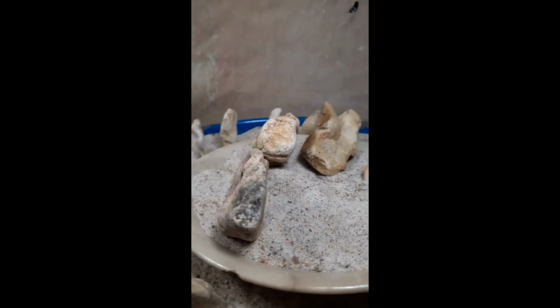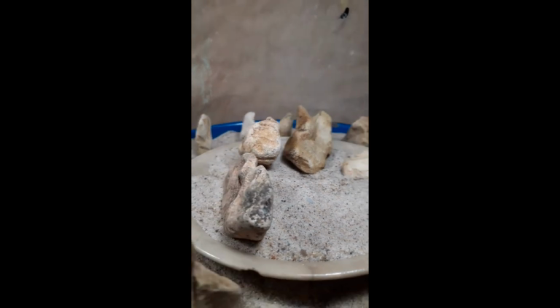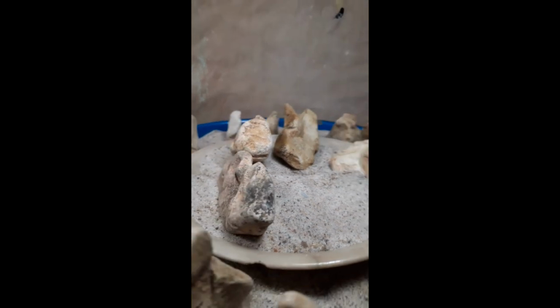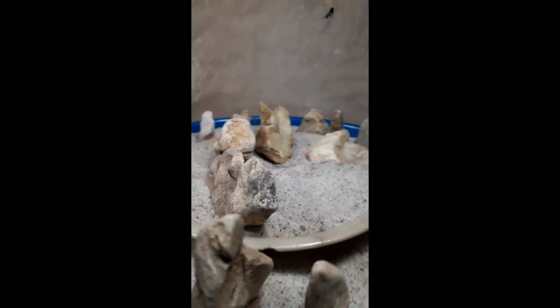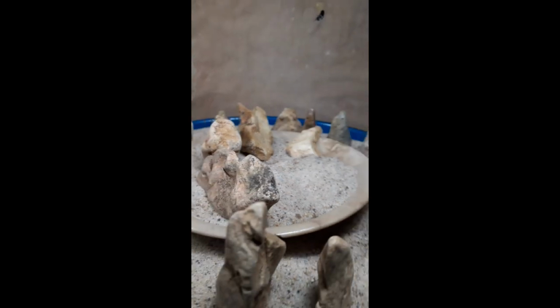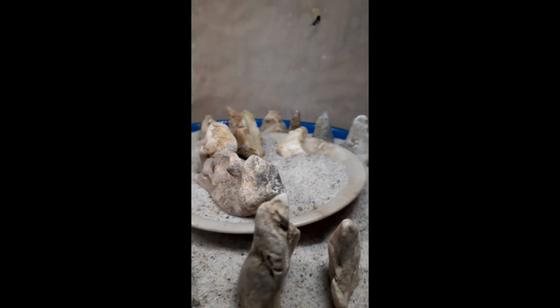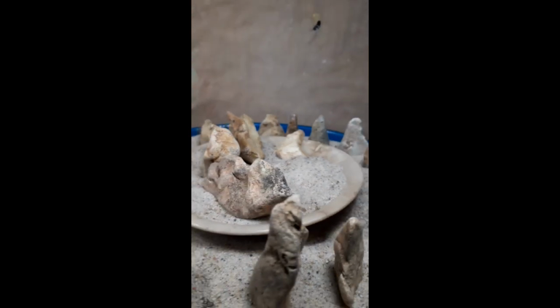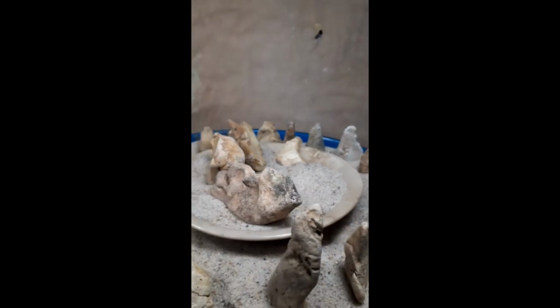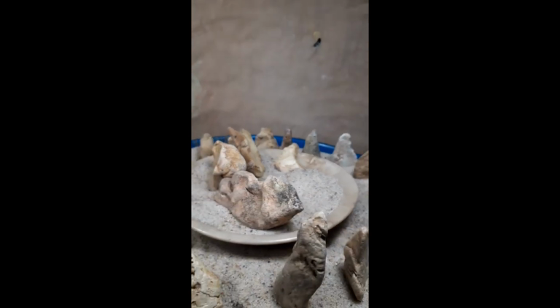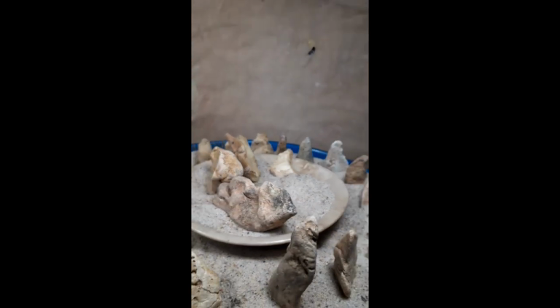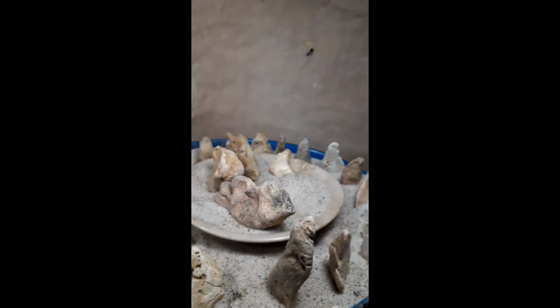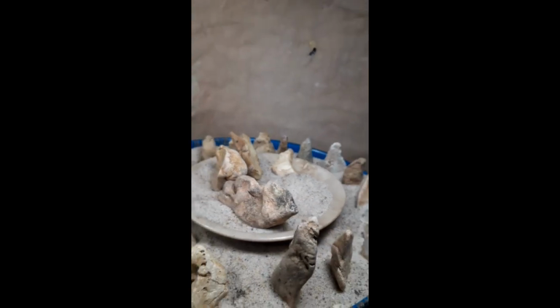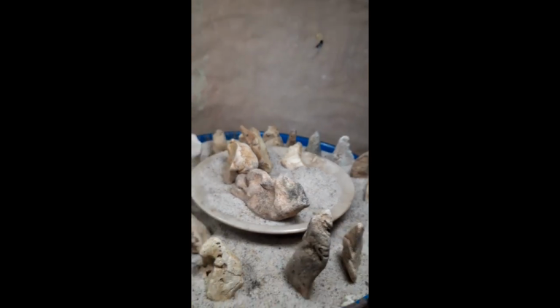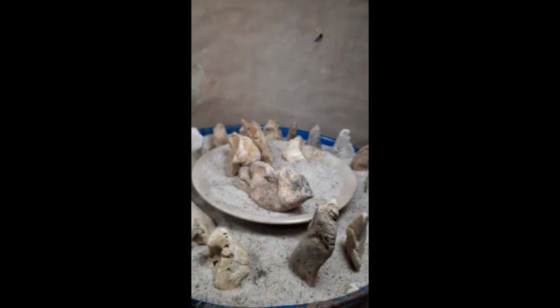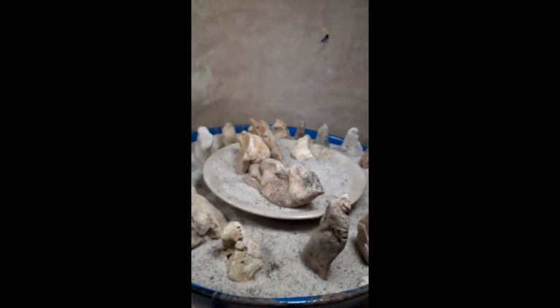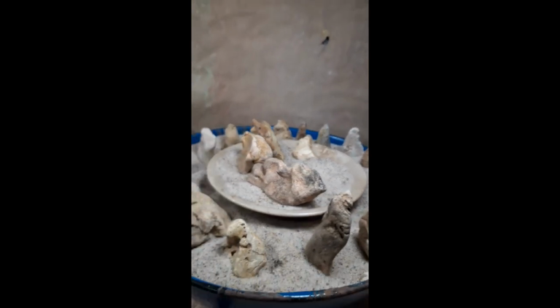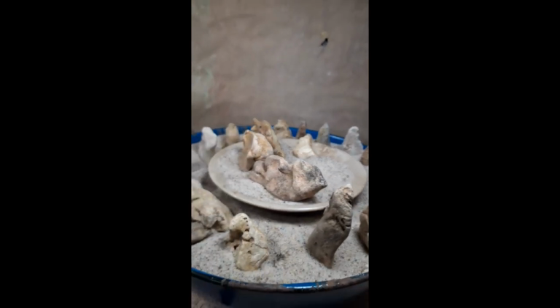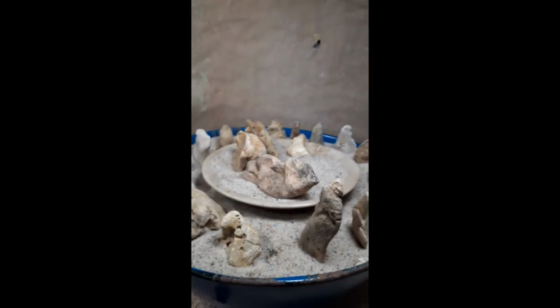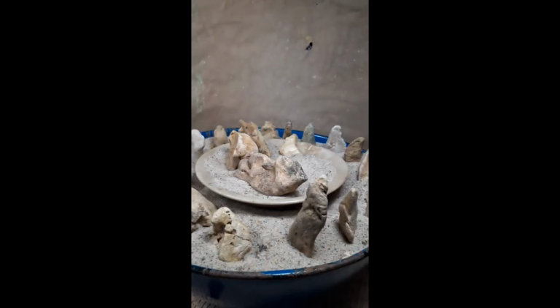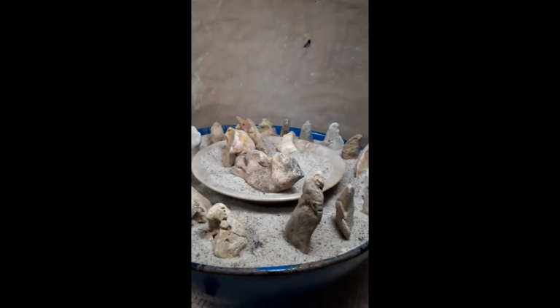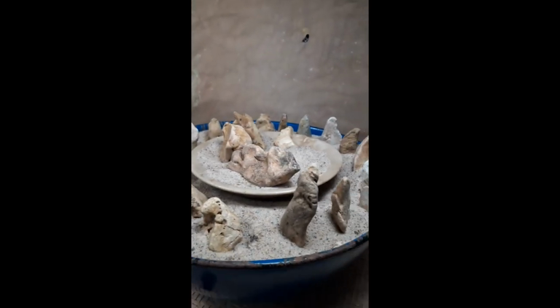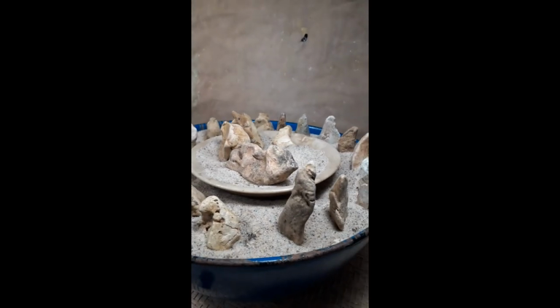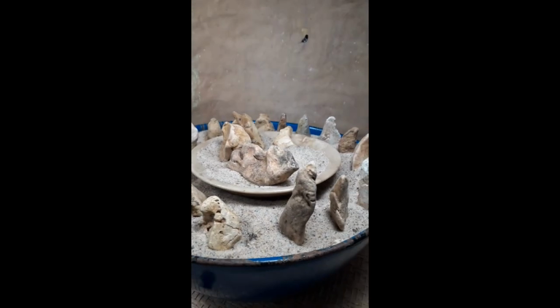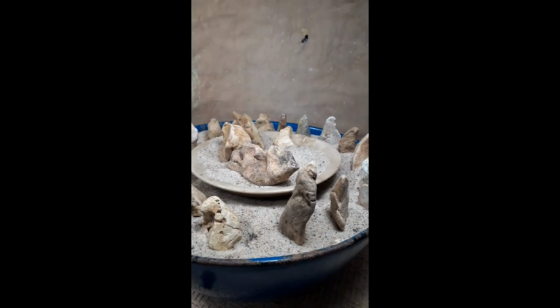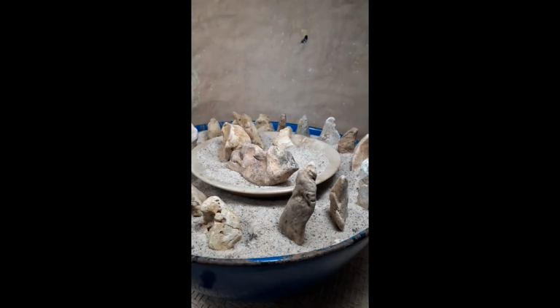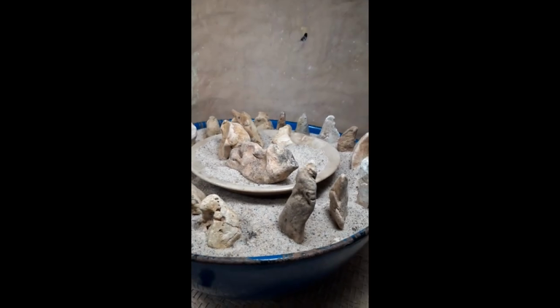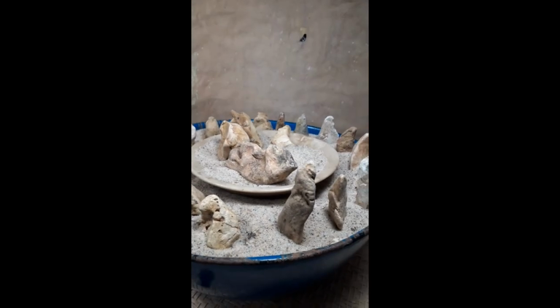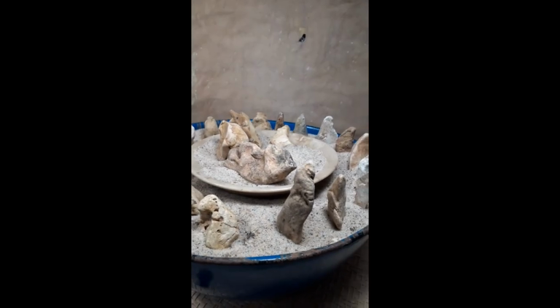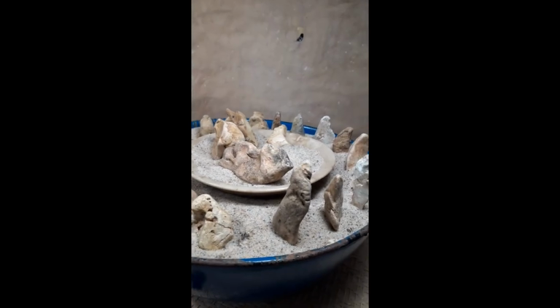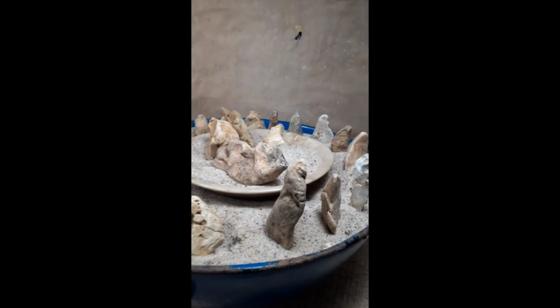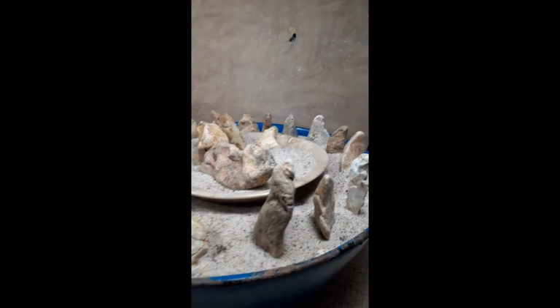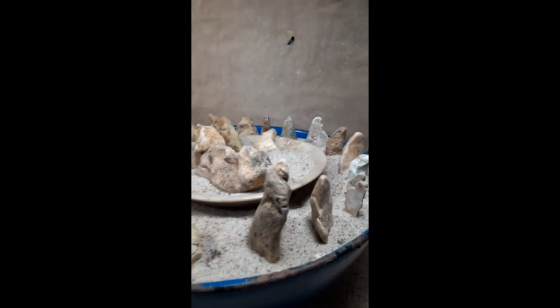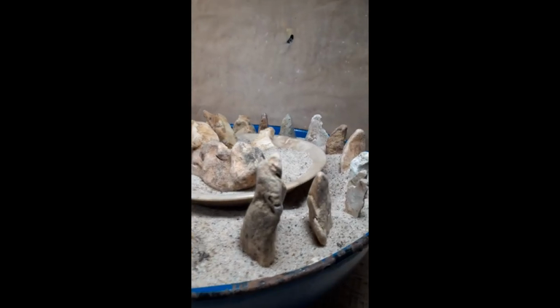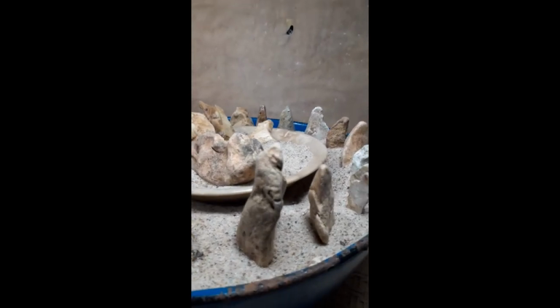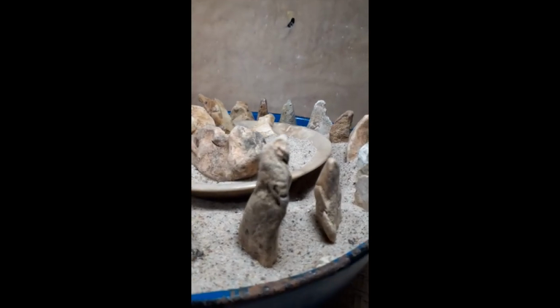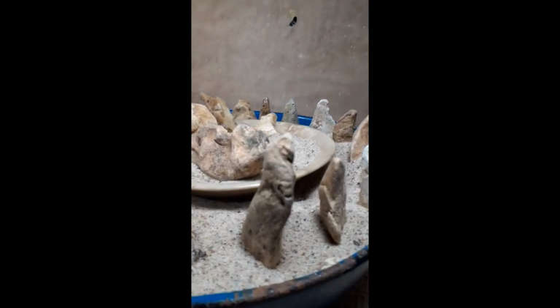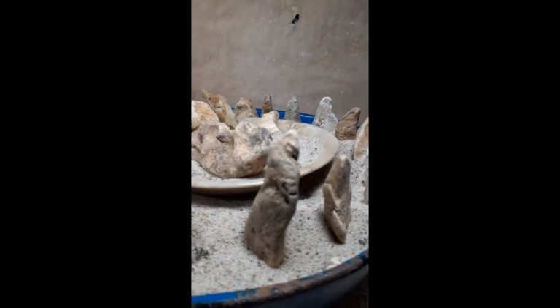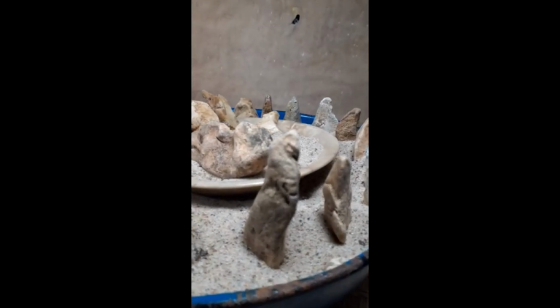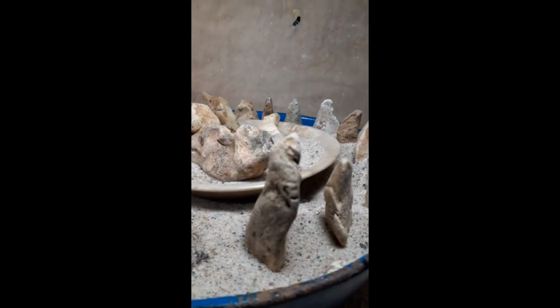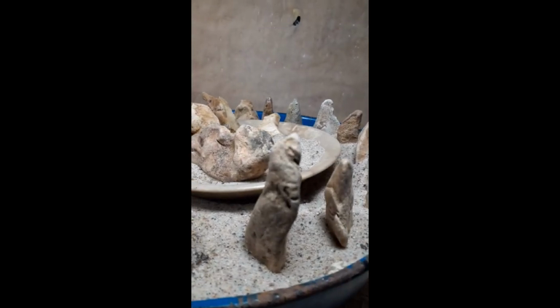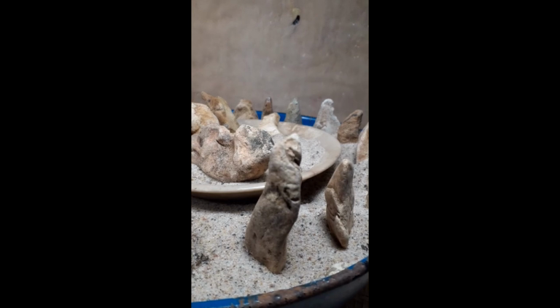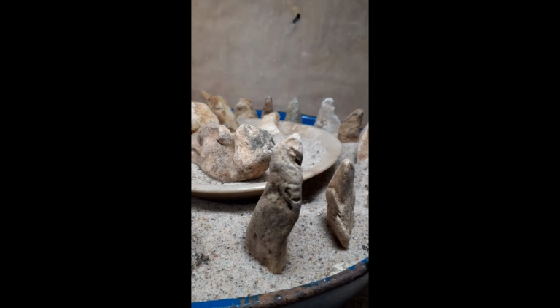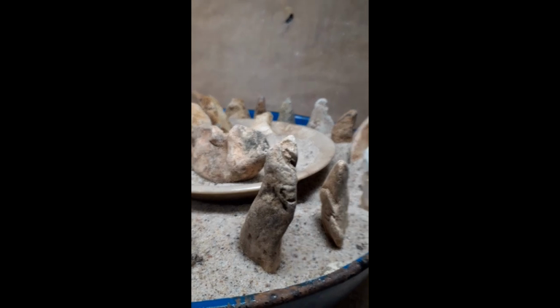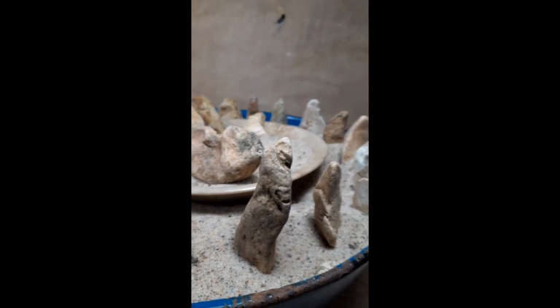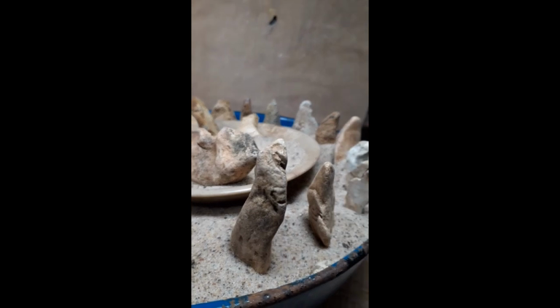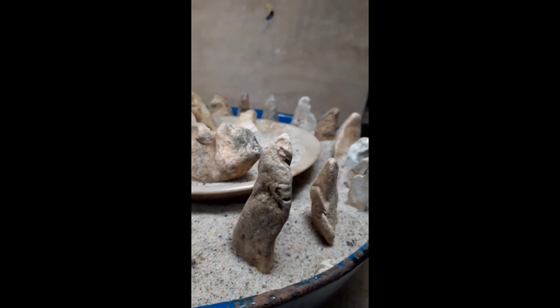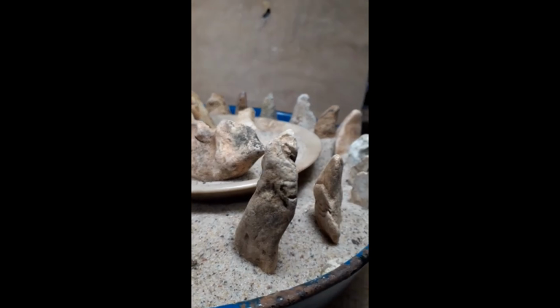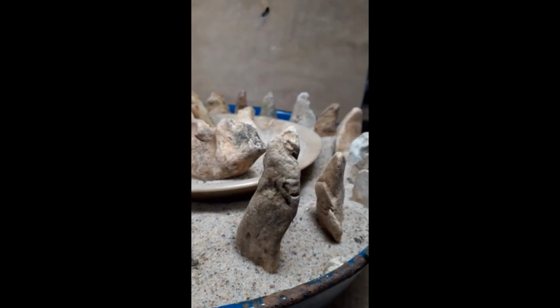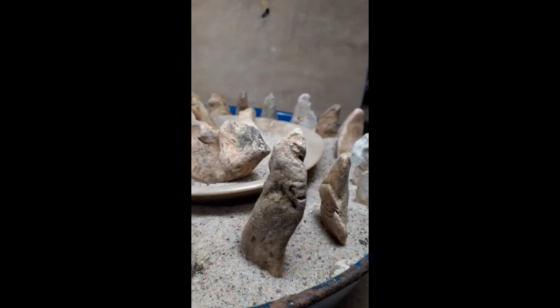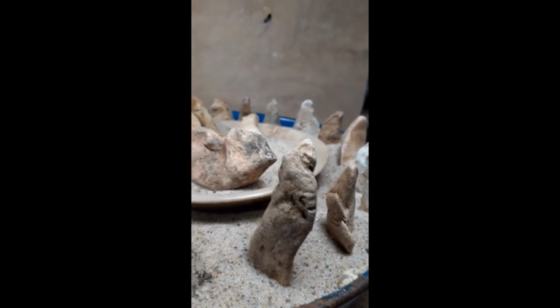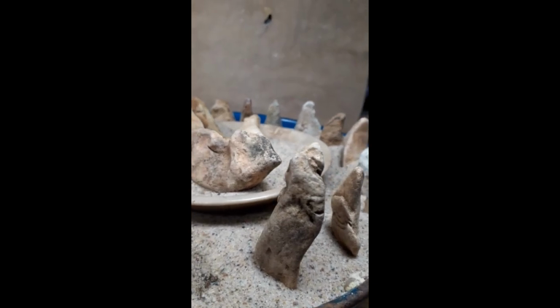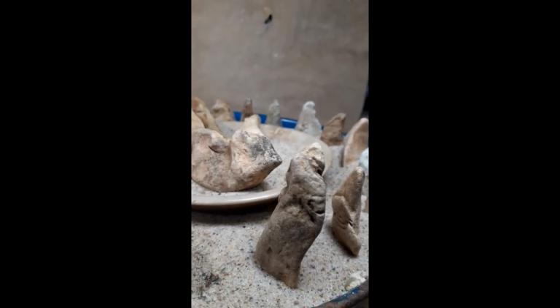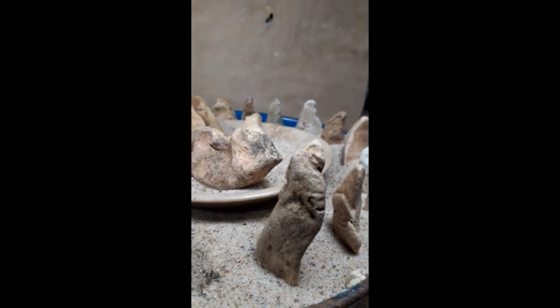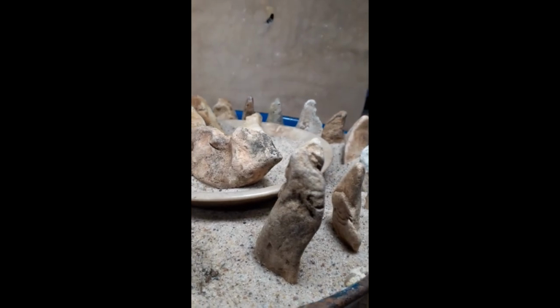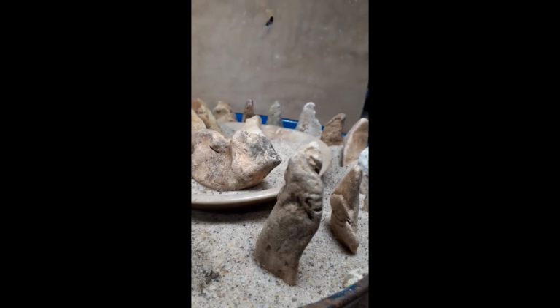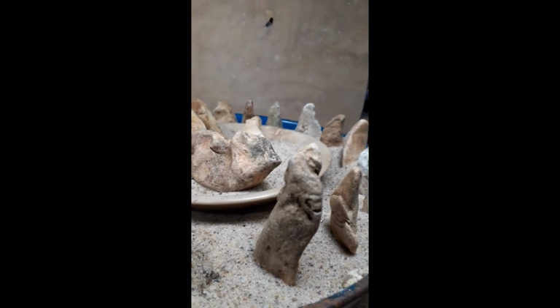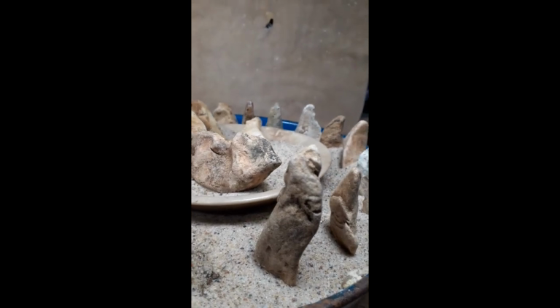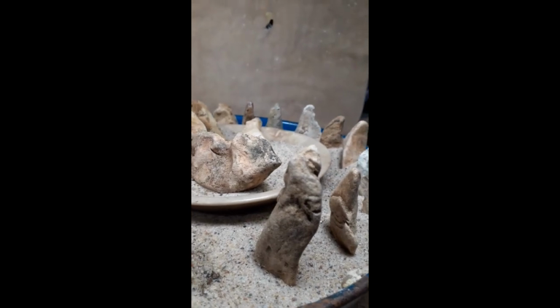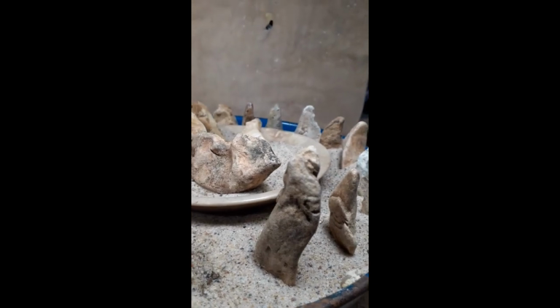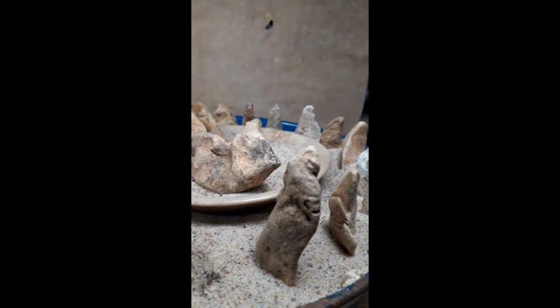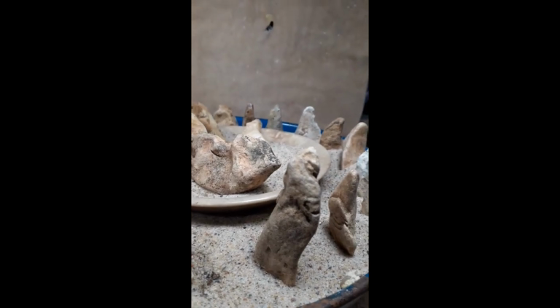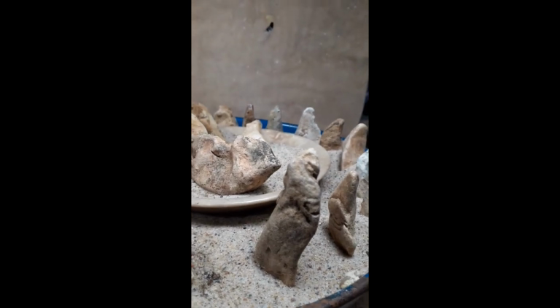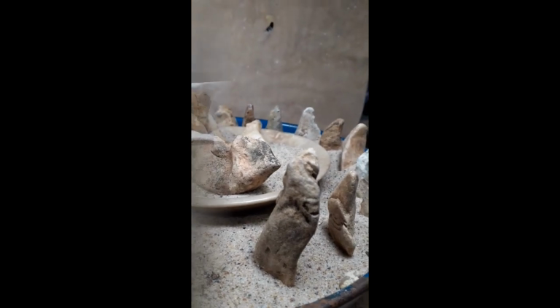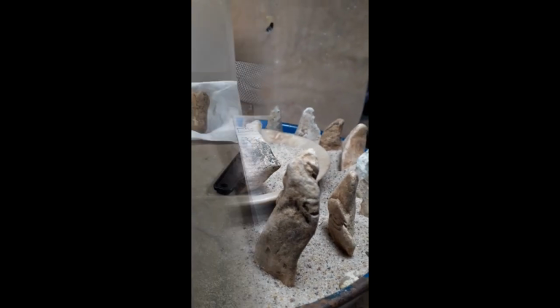Bye for now, folks. That's little tiny tools with incredible artwork.